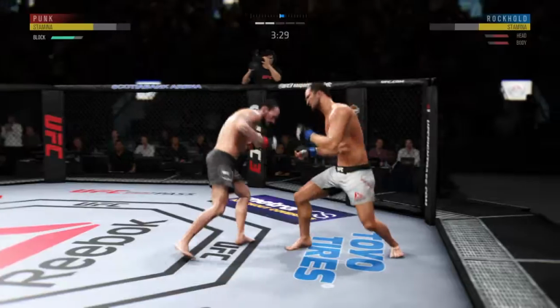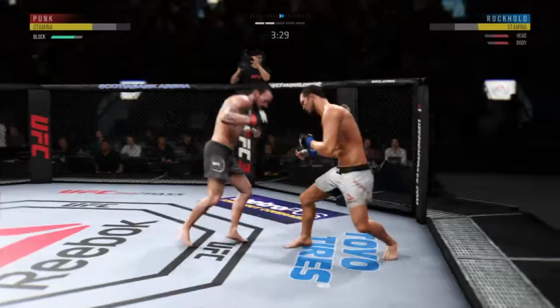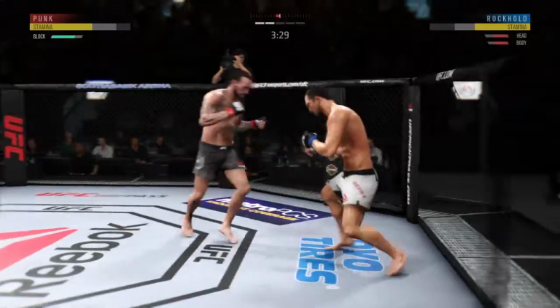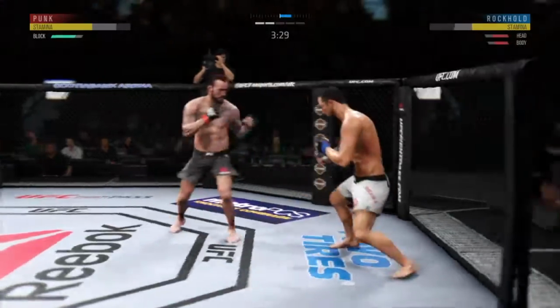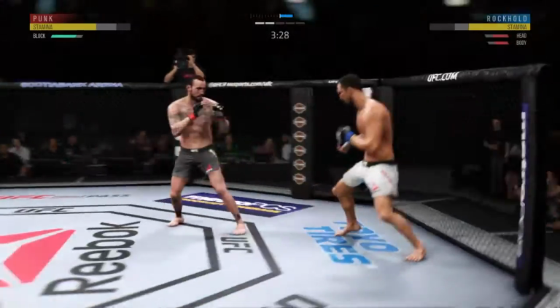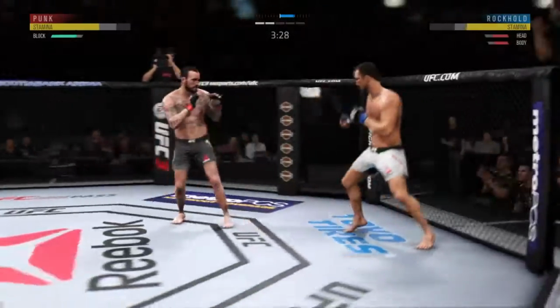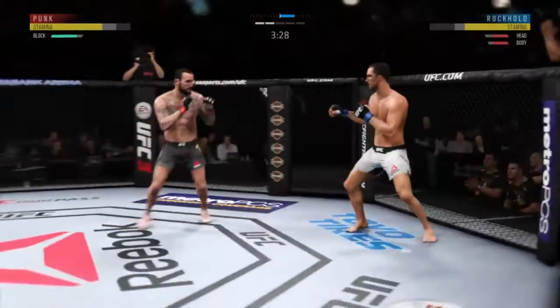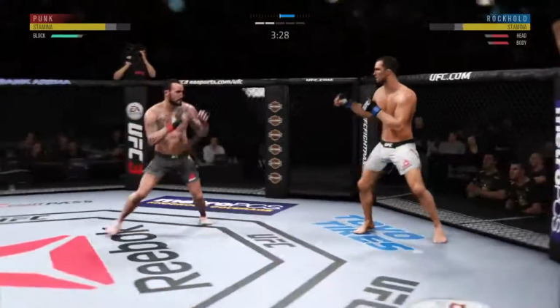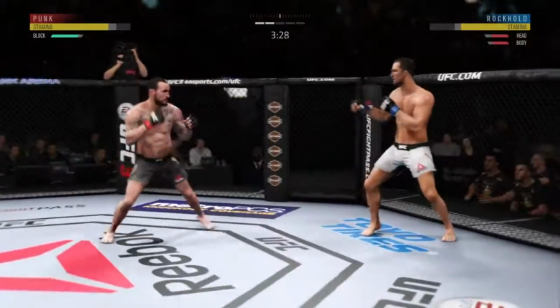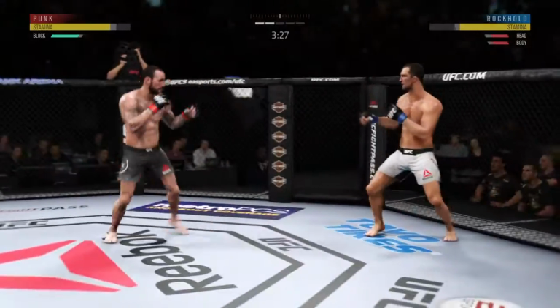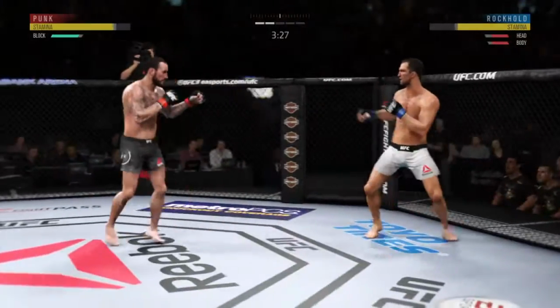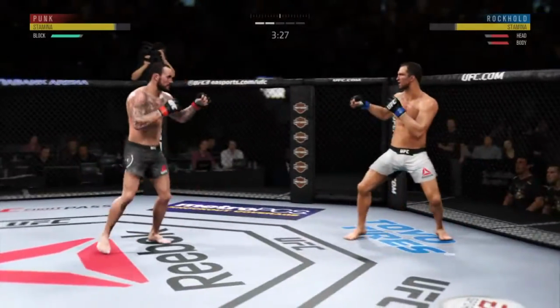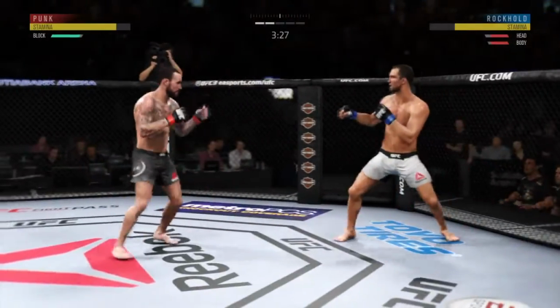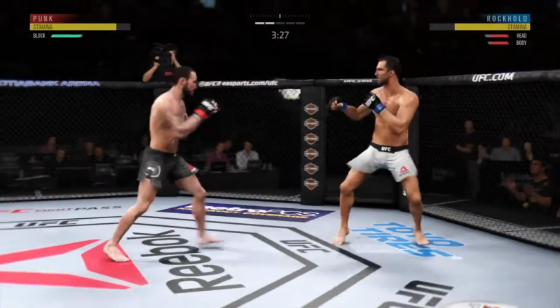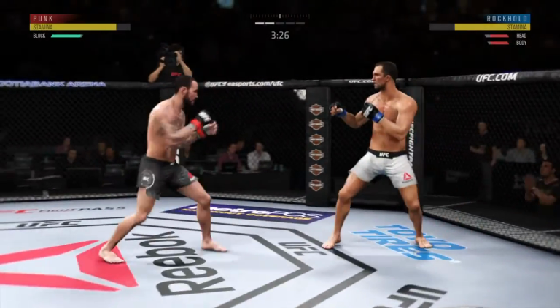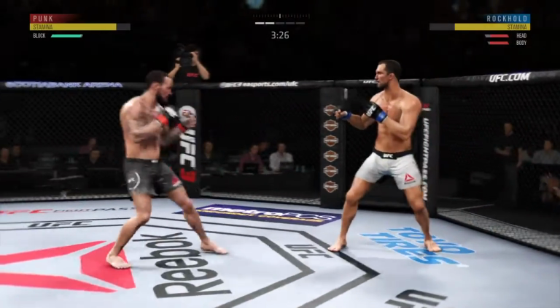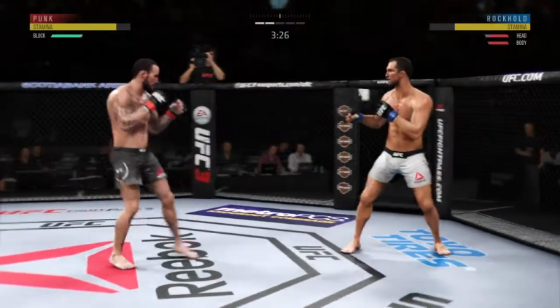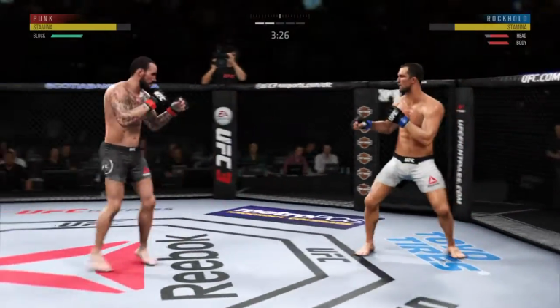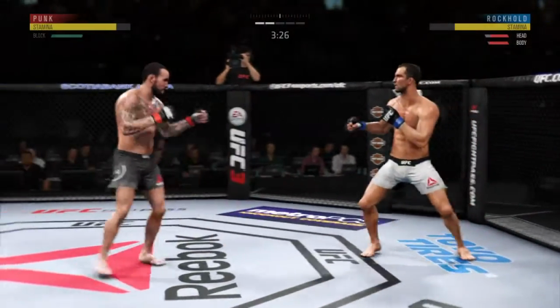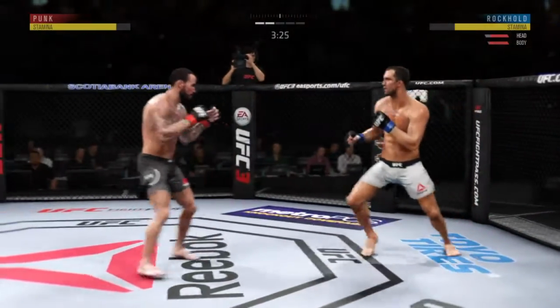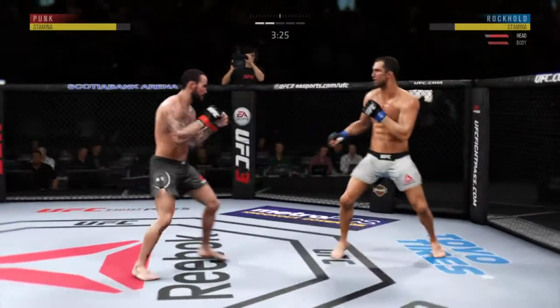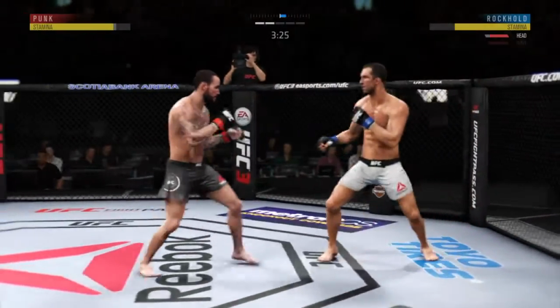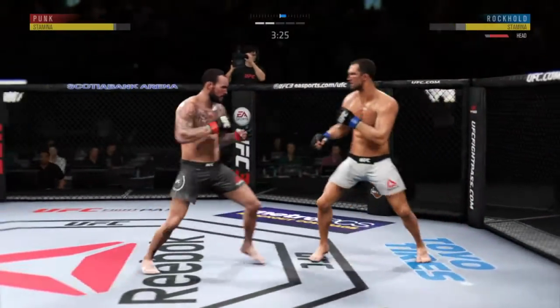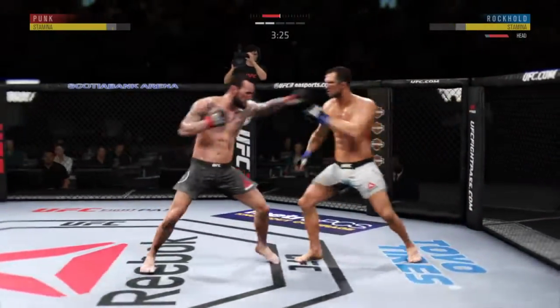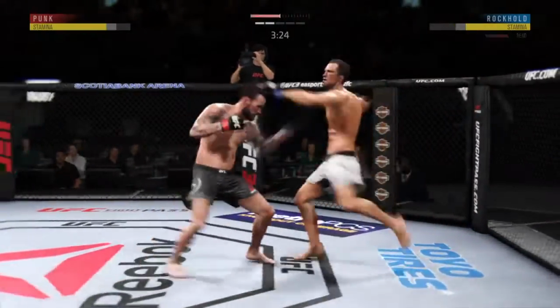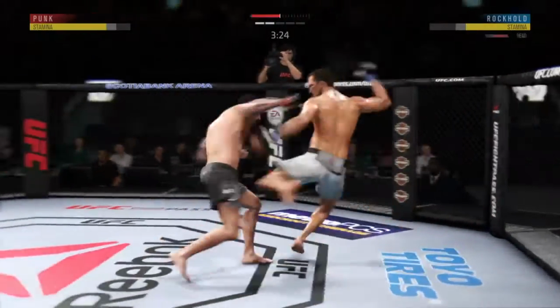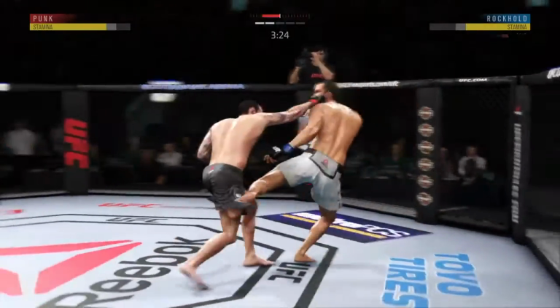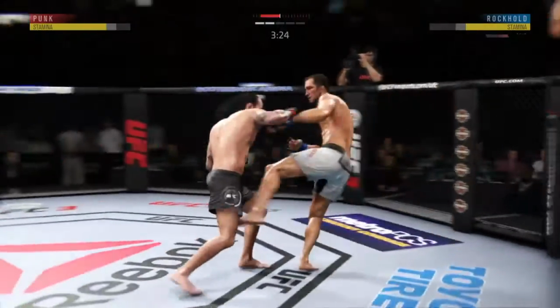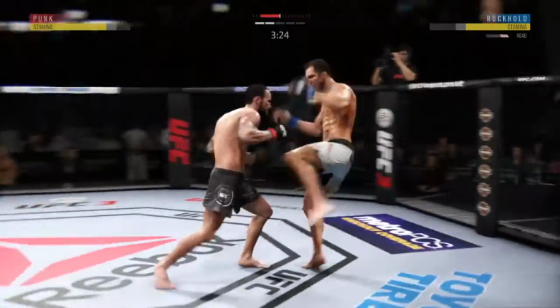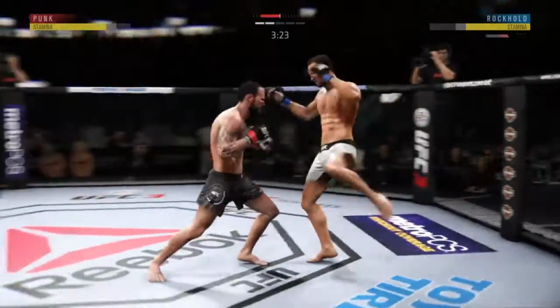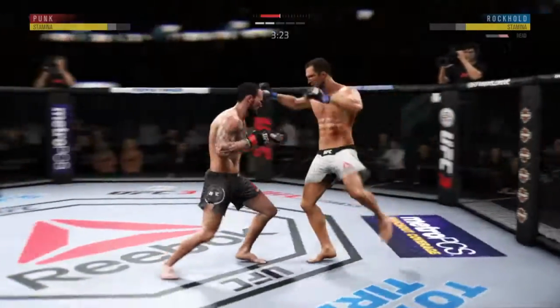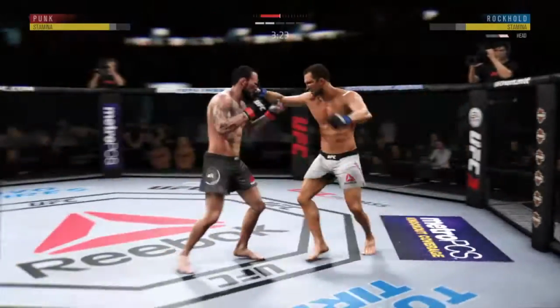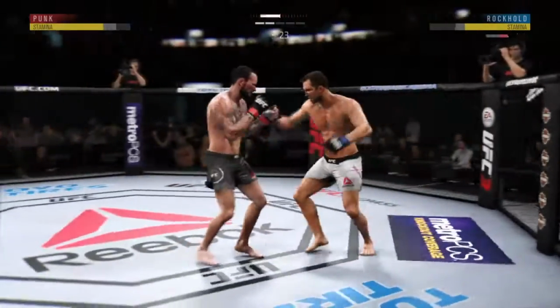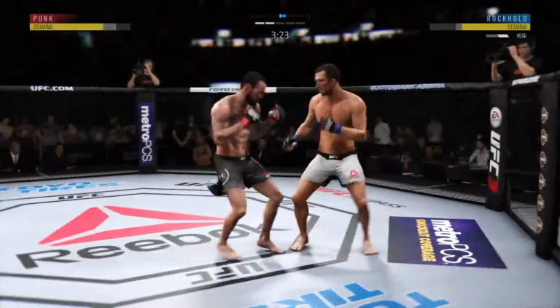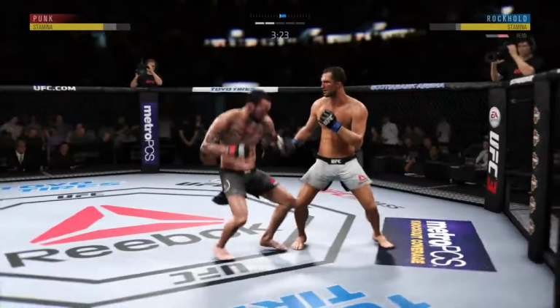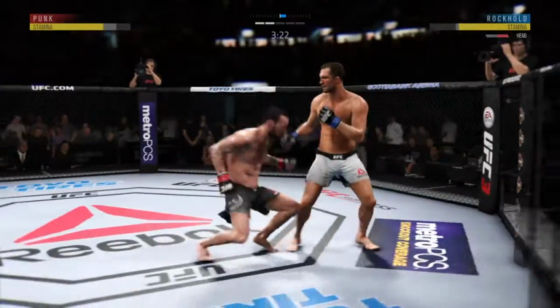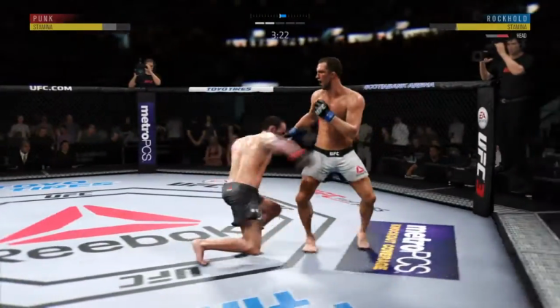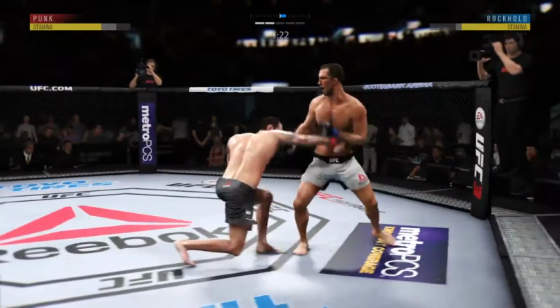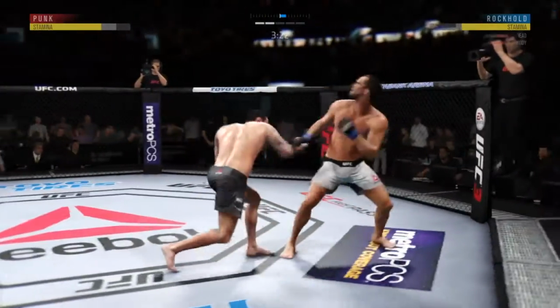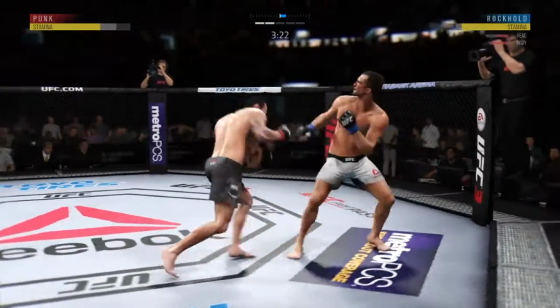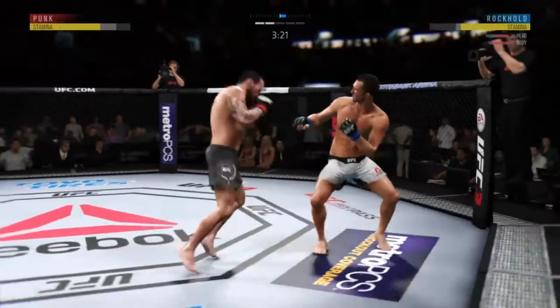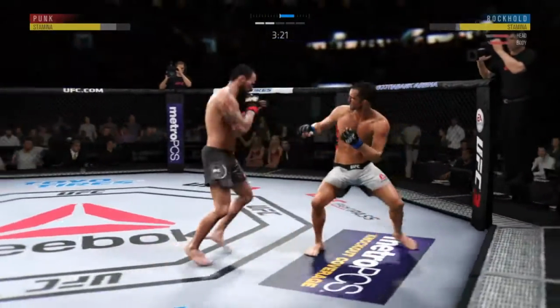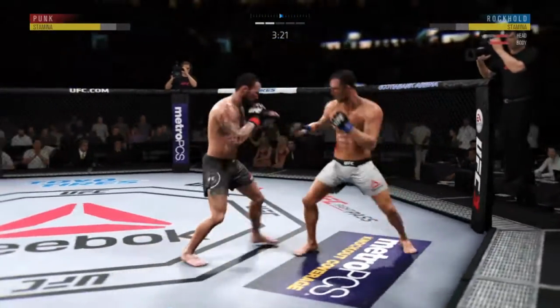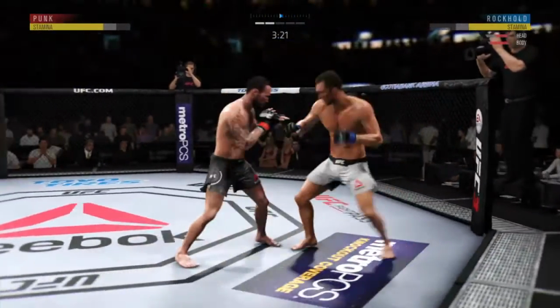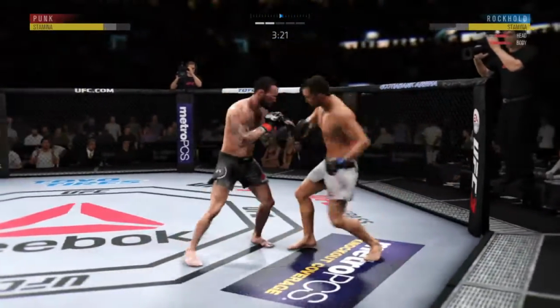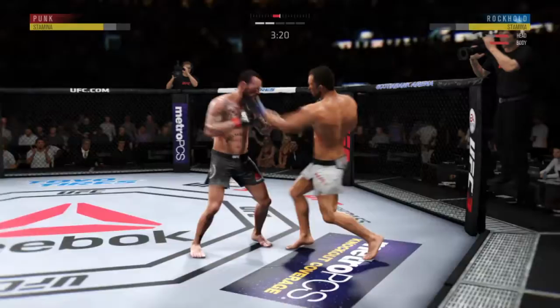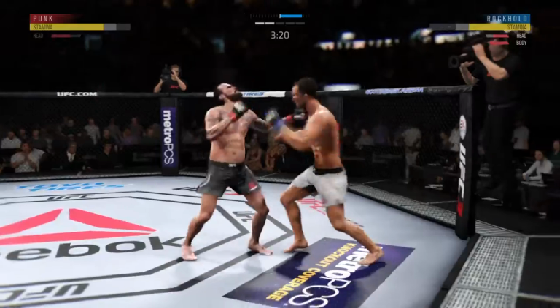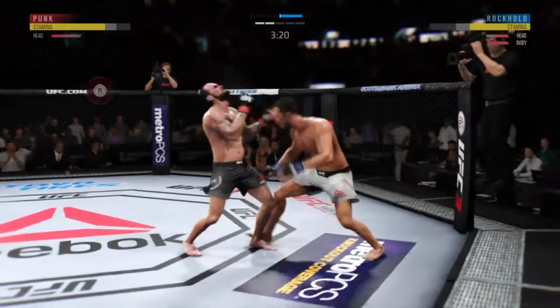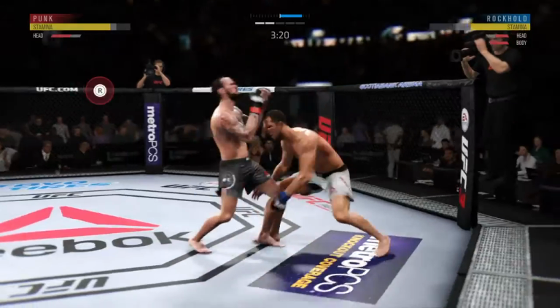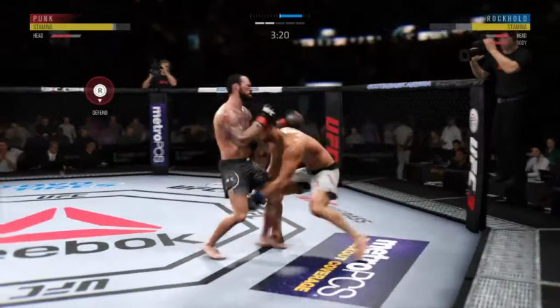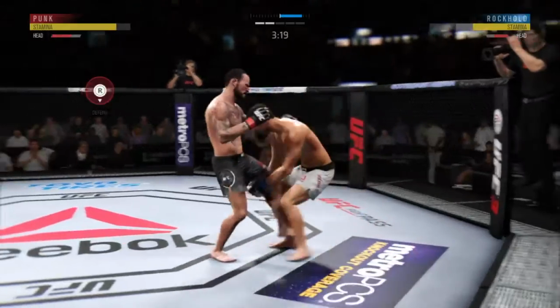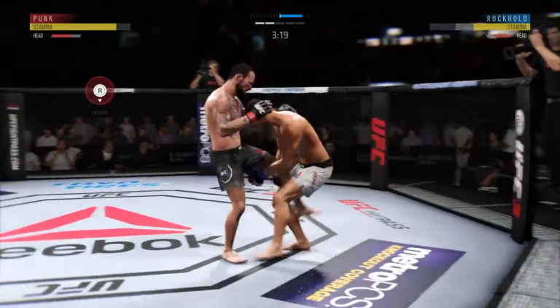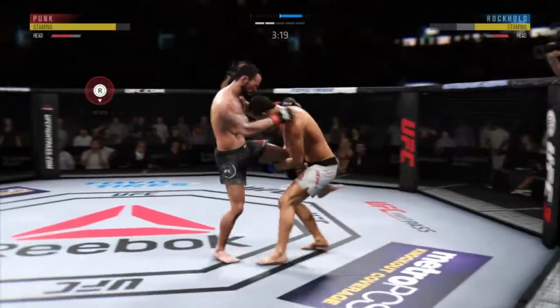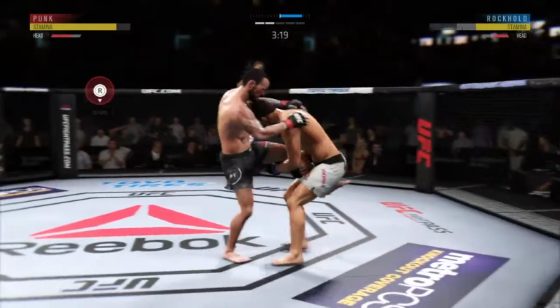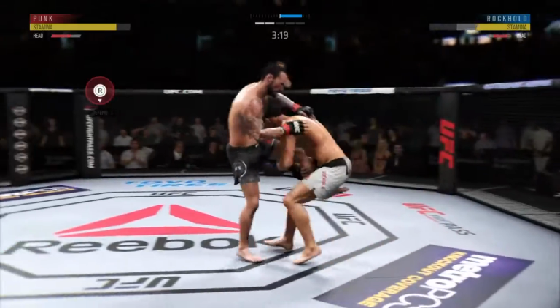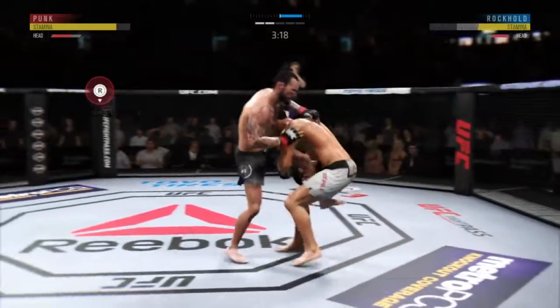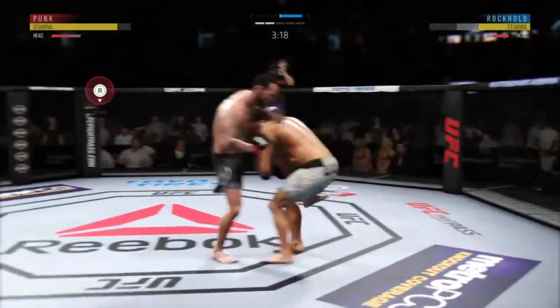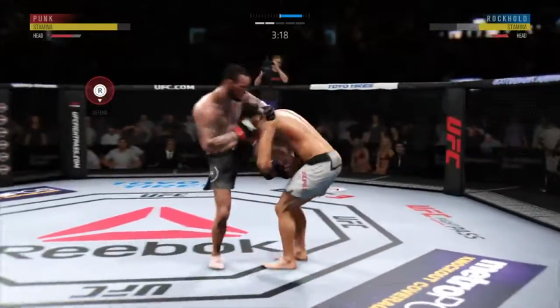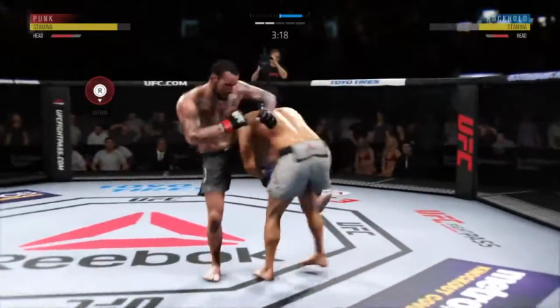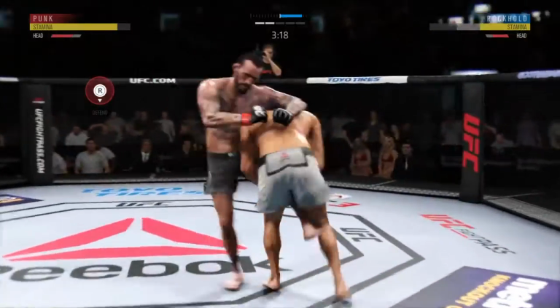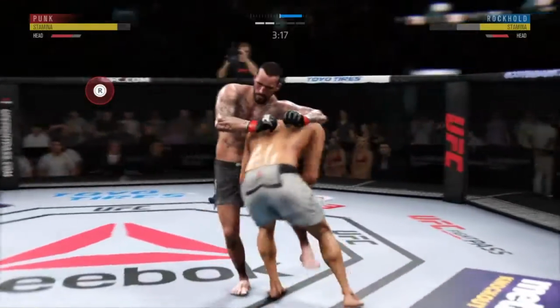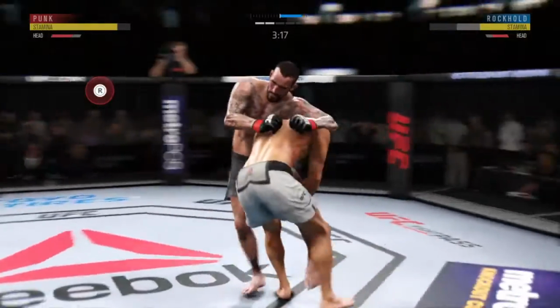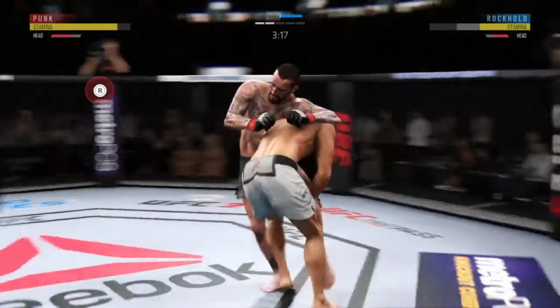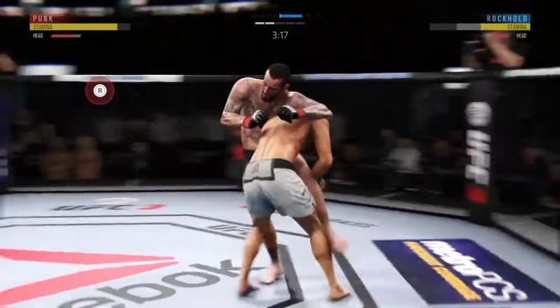A lot to be desired there. He moved right into that hook — his head was wide open and there for the taking. Let's see if he can make some adjustments here moving forward.